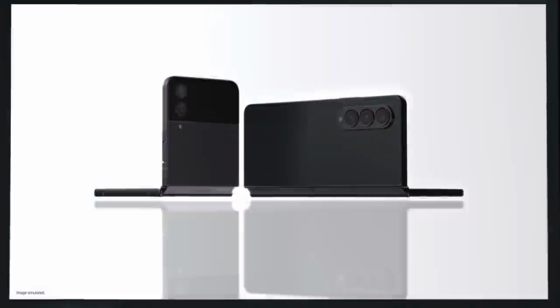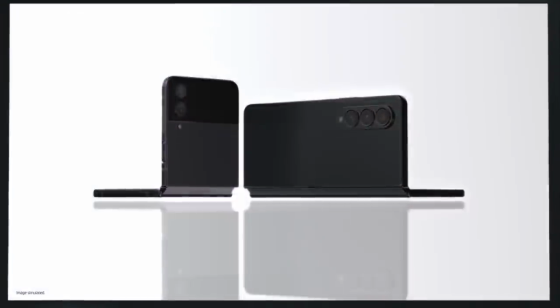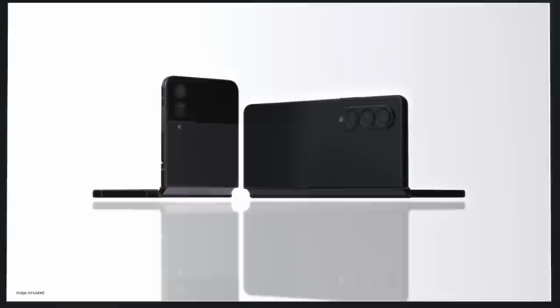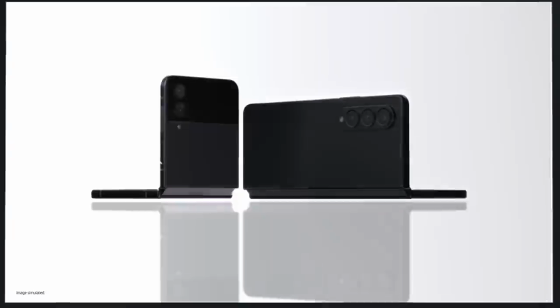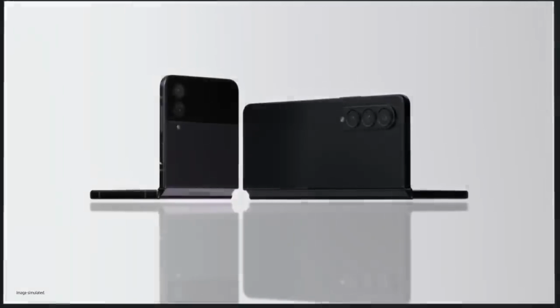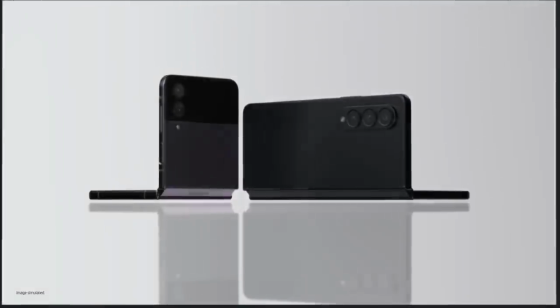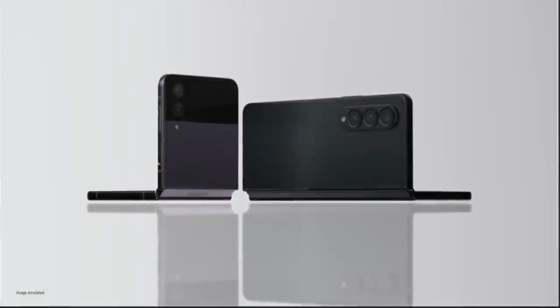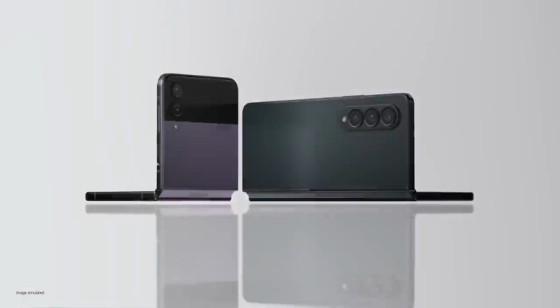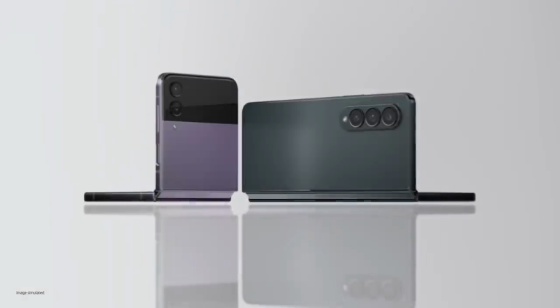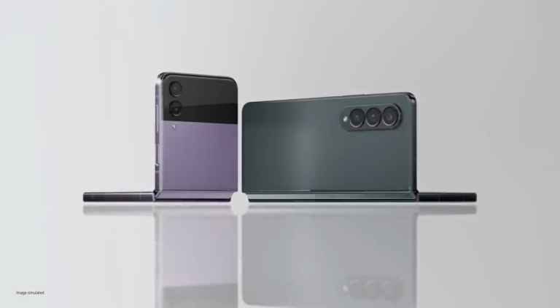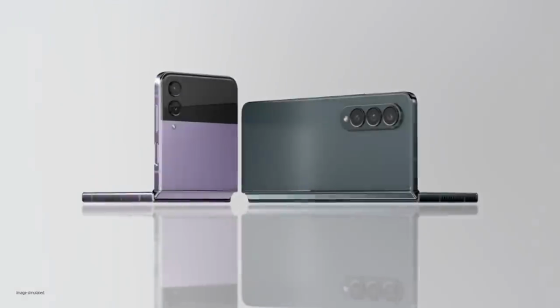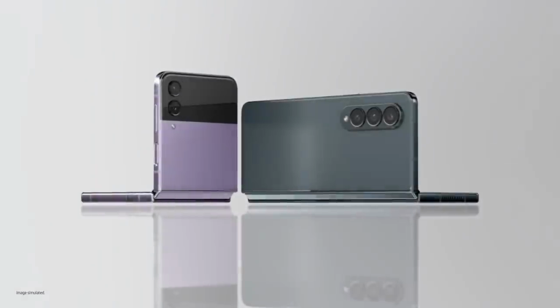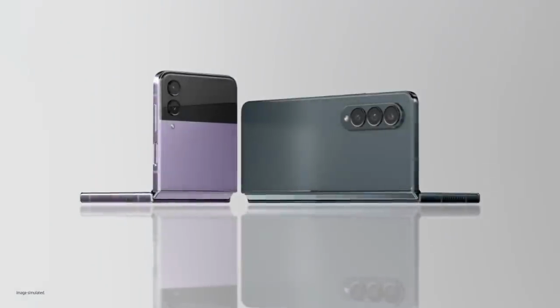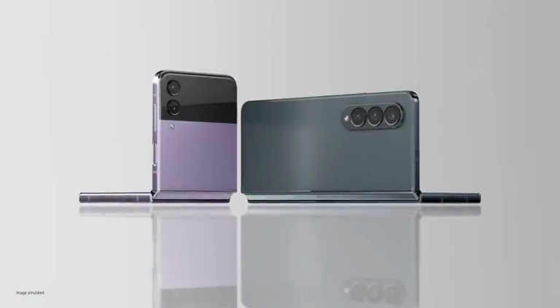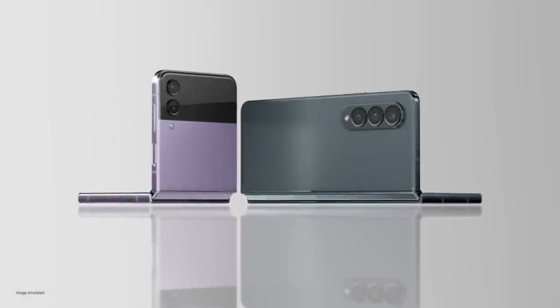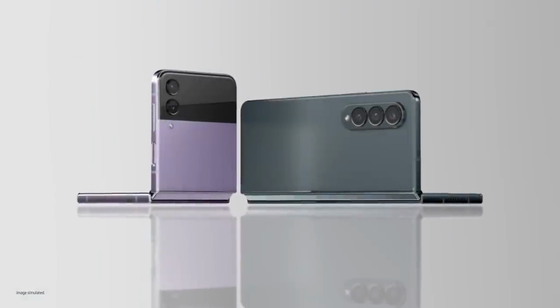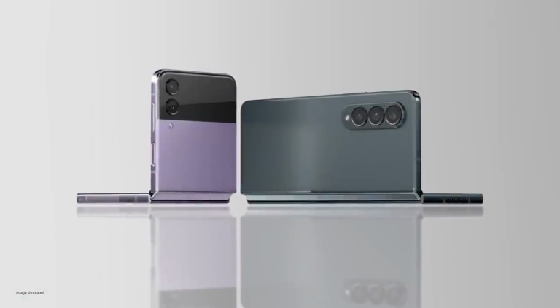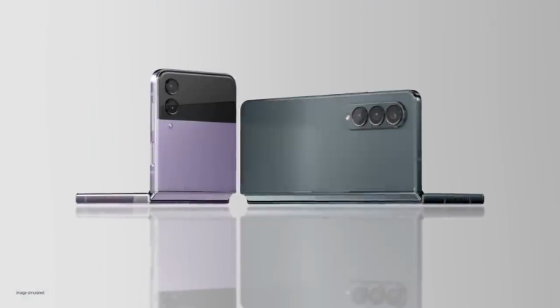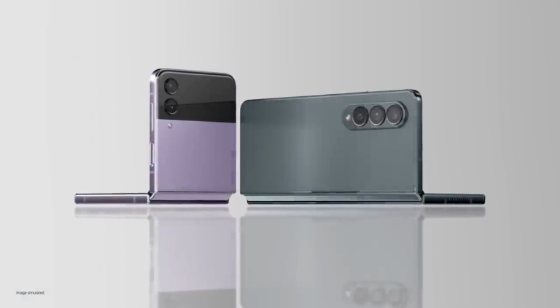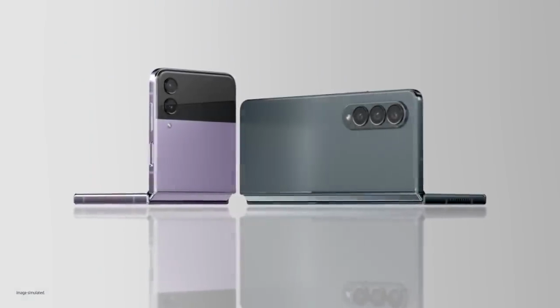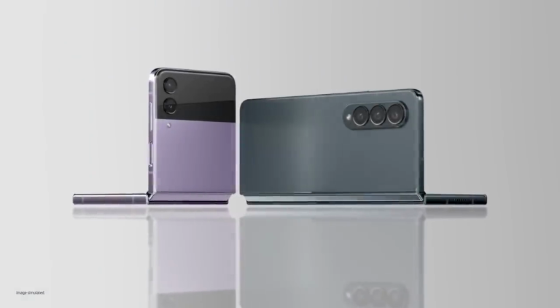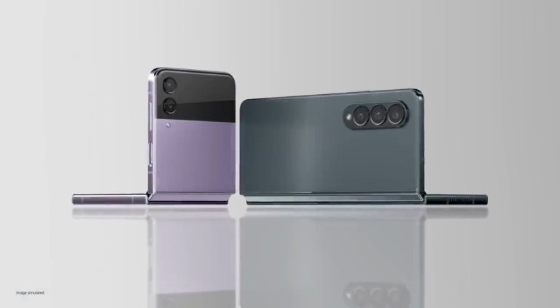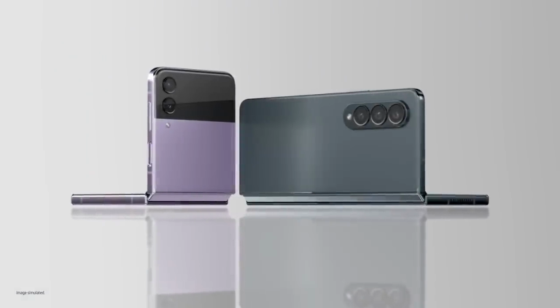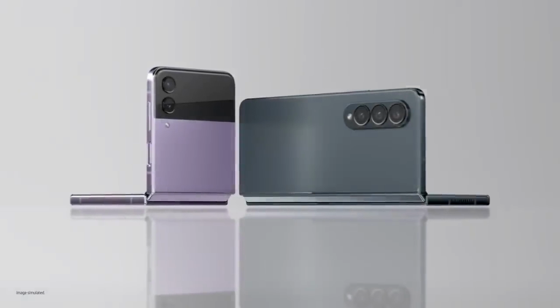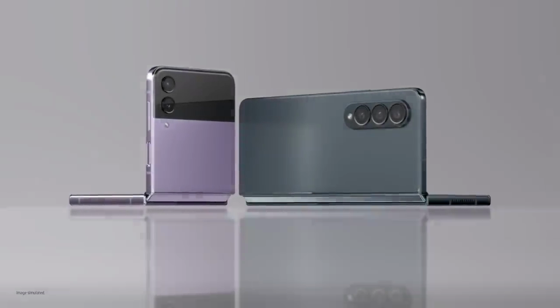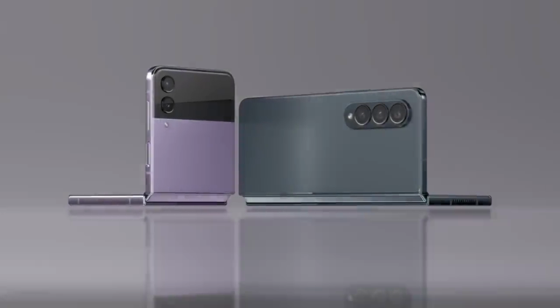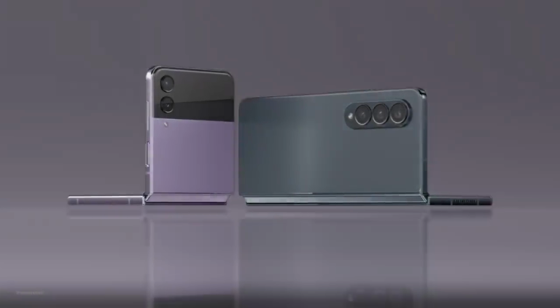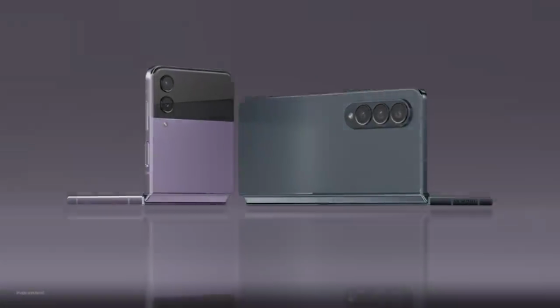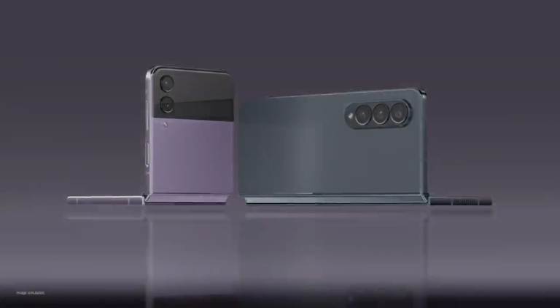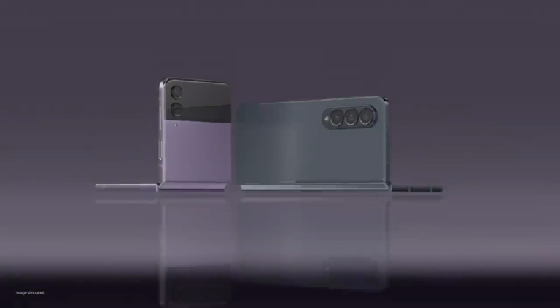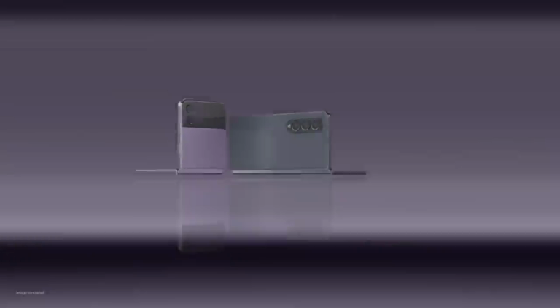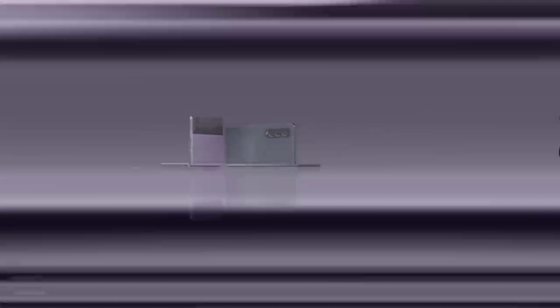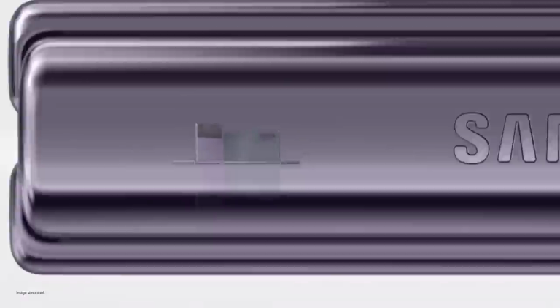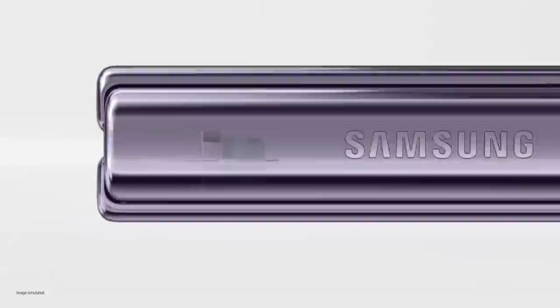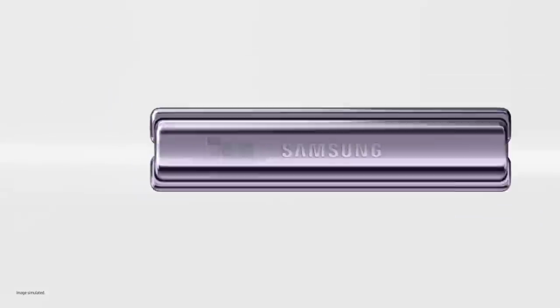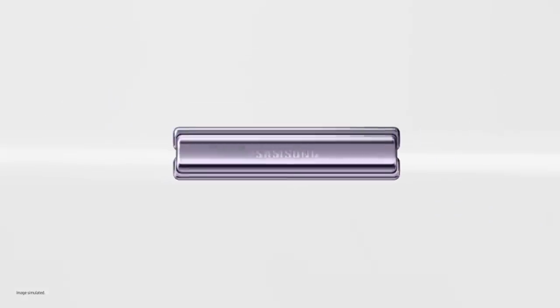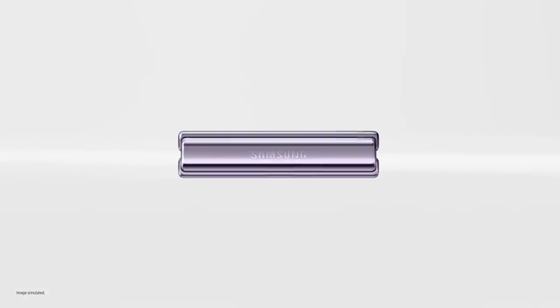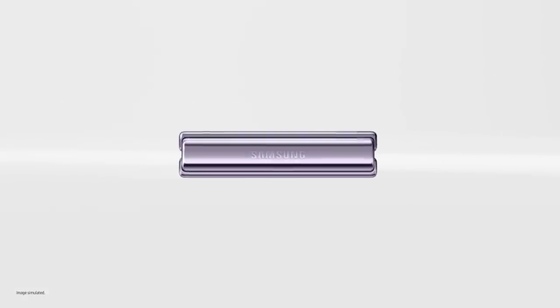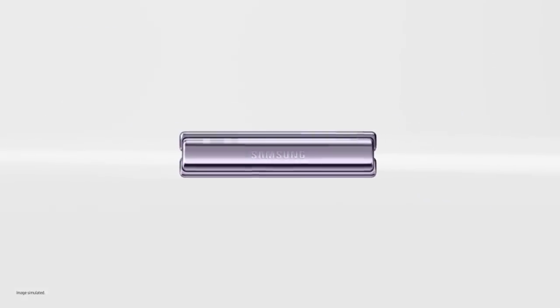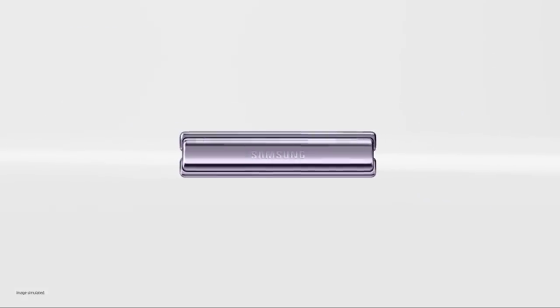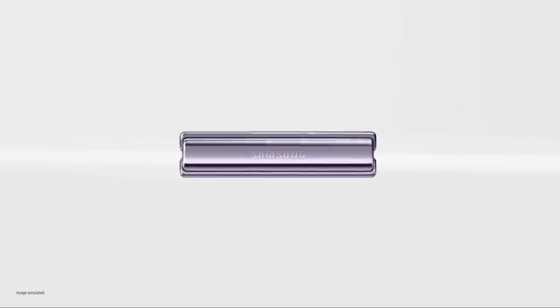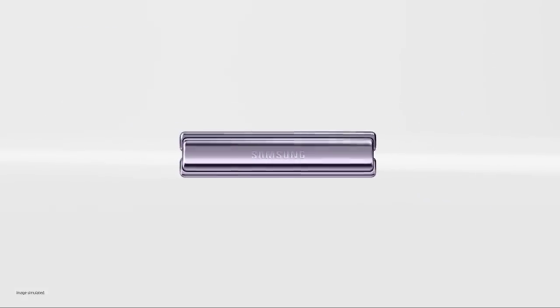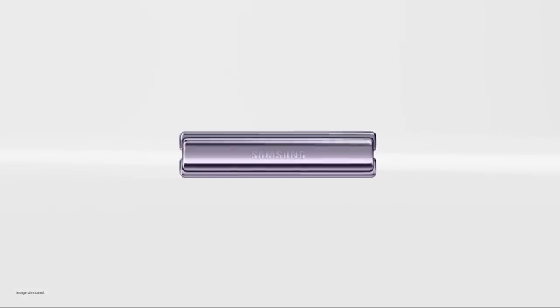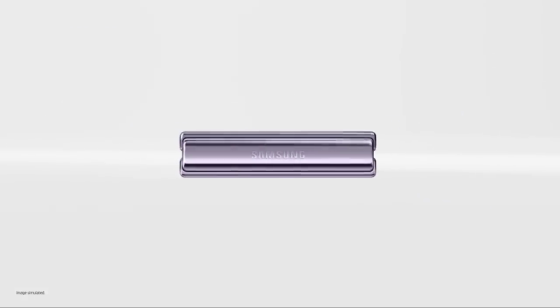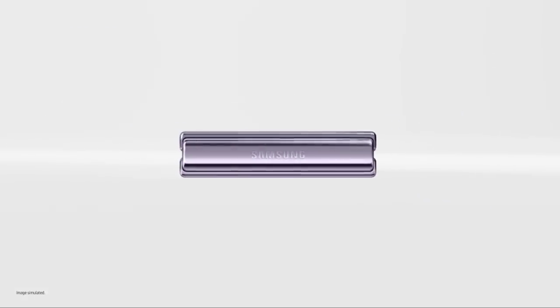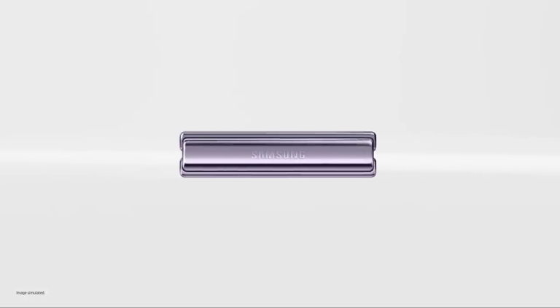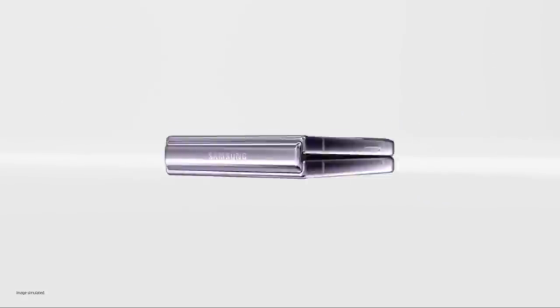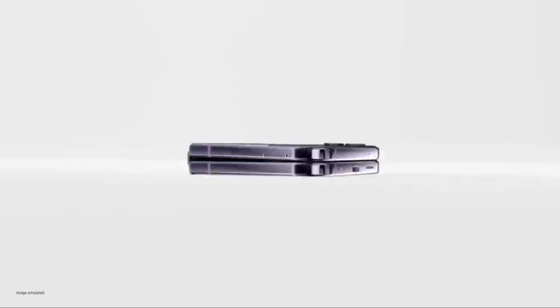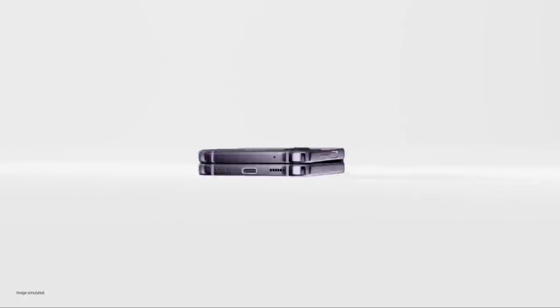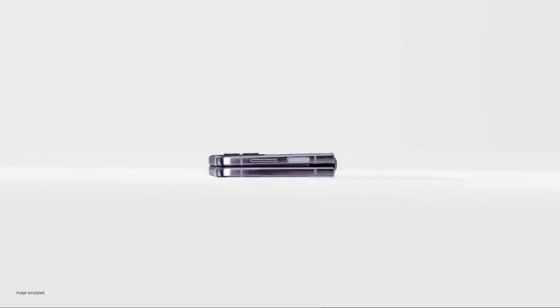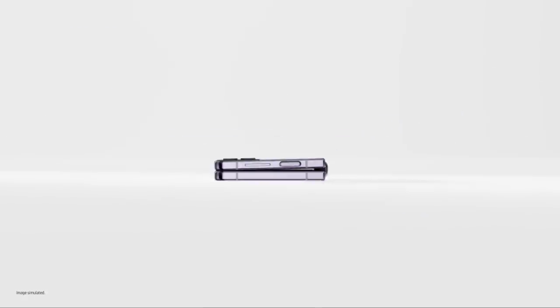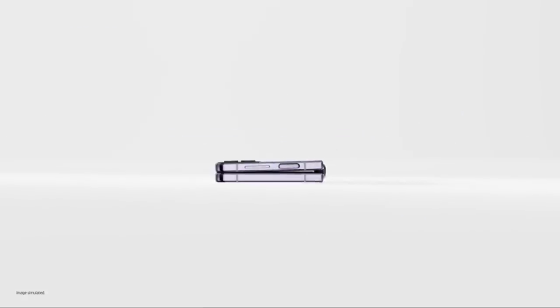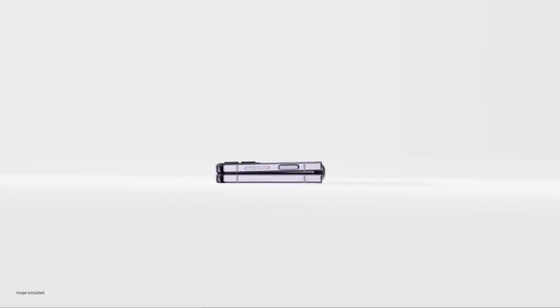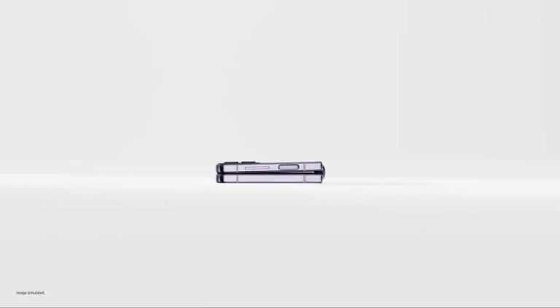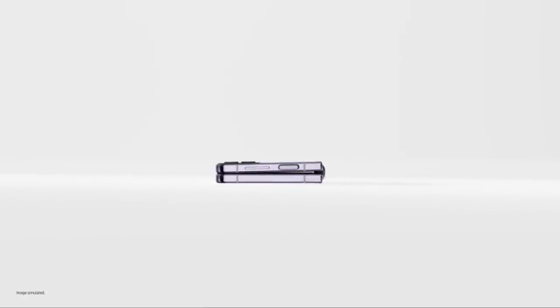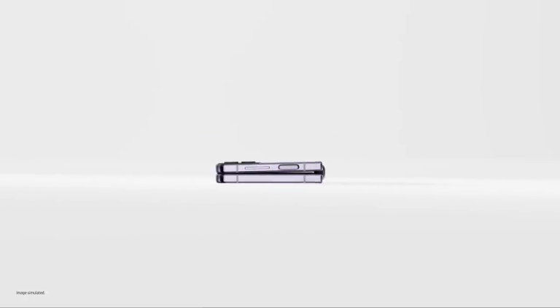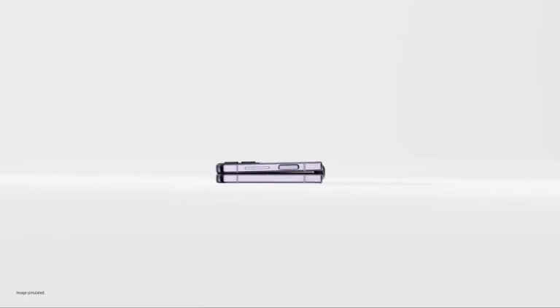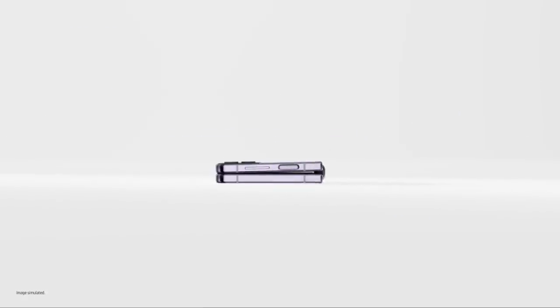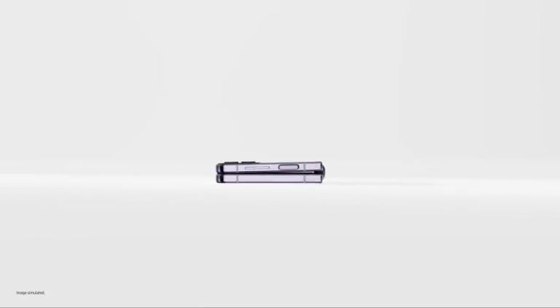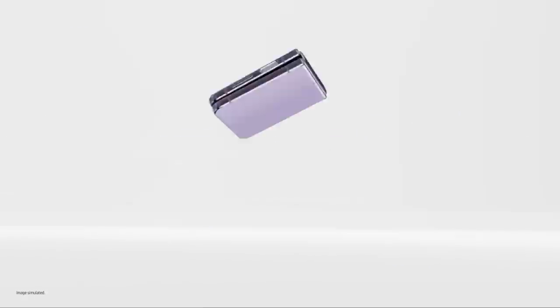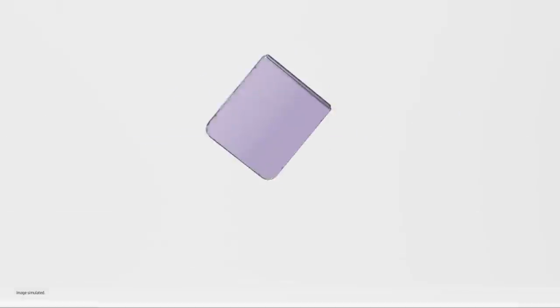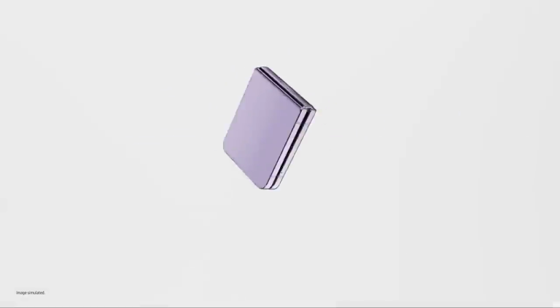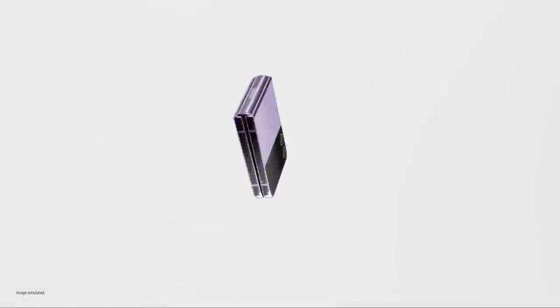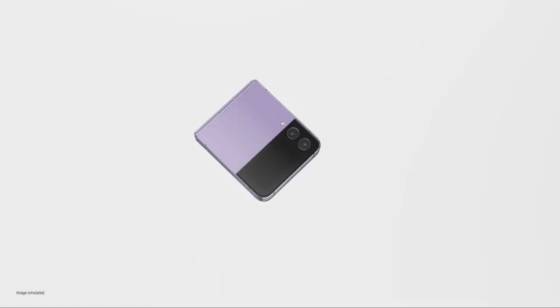They change how you experience the world. Let's start with Galaxy Z Flip 4, our most compact flip yet.